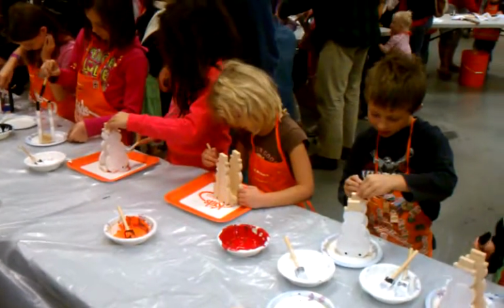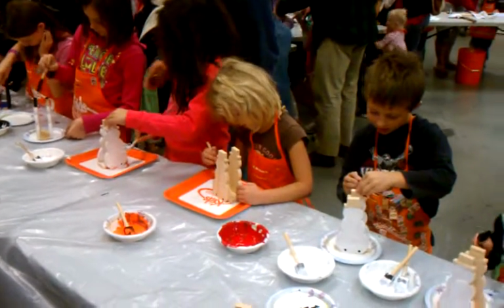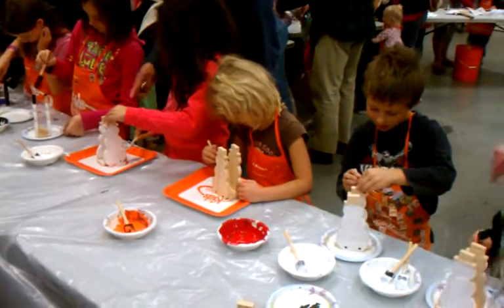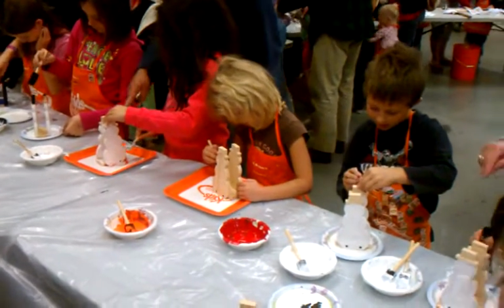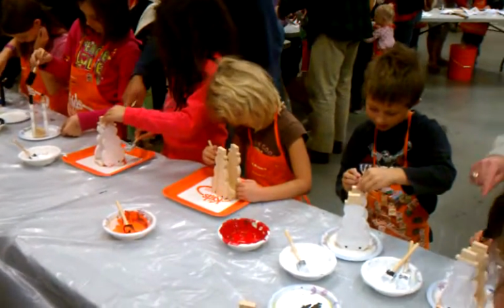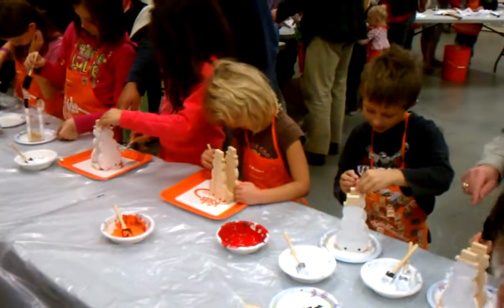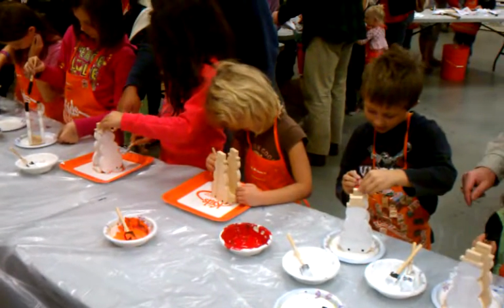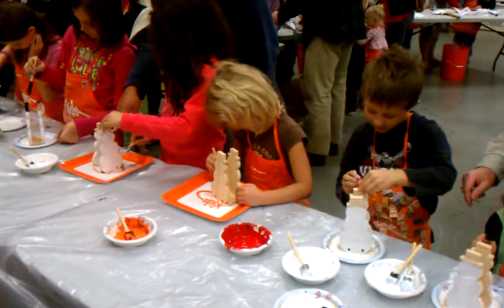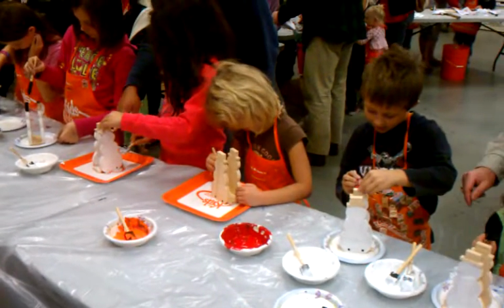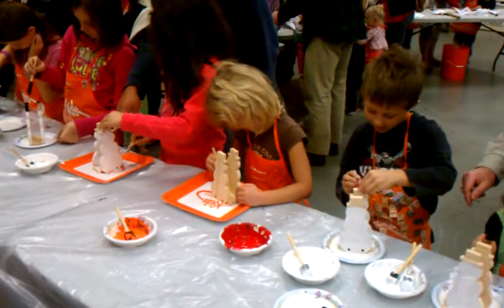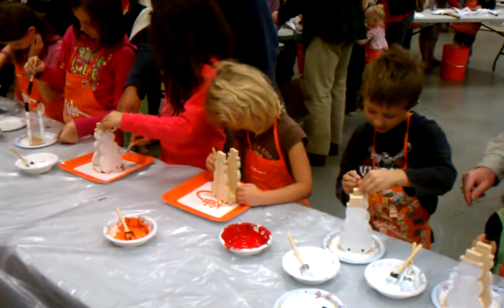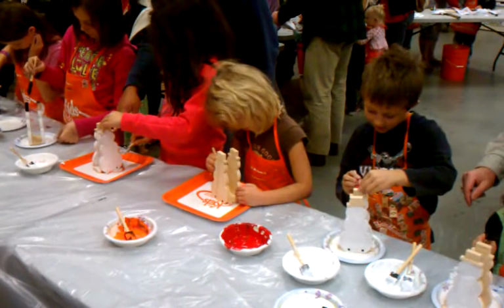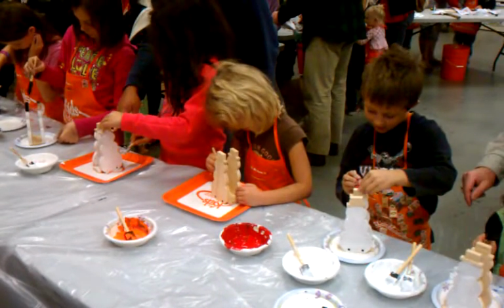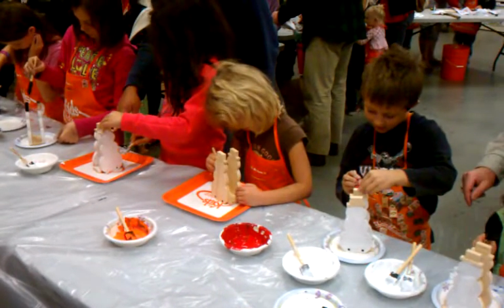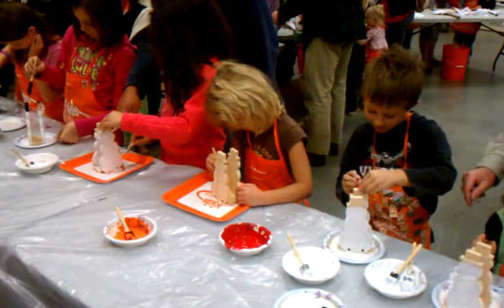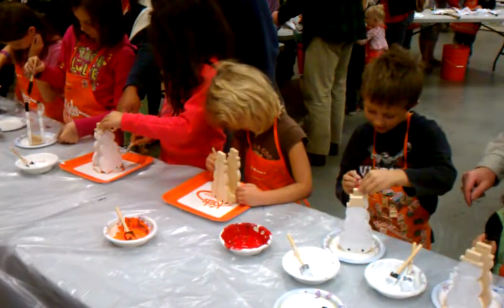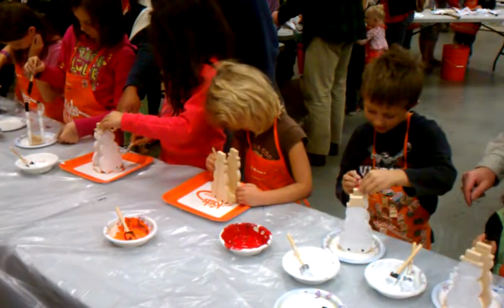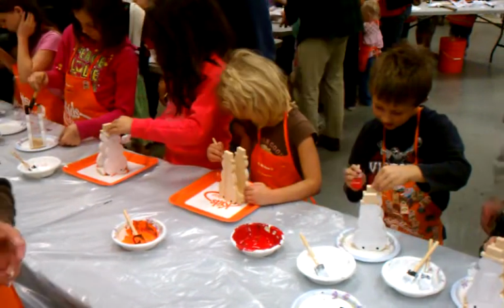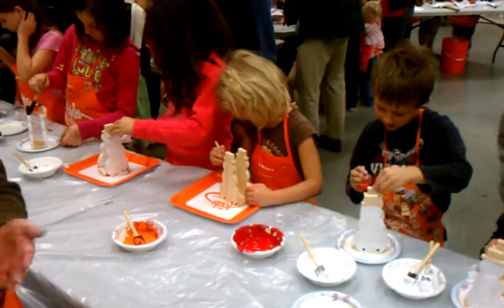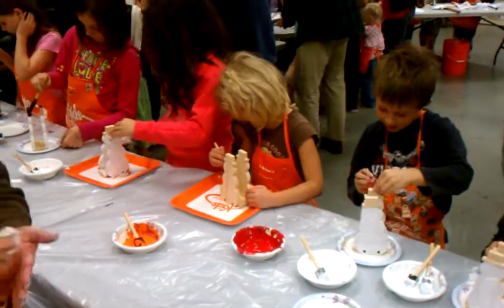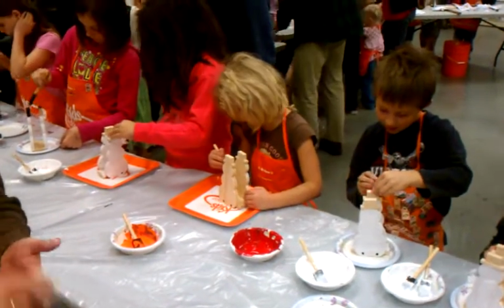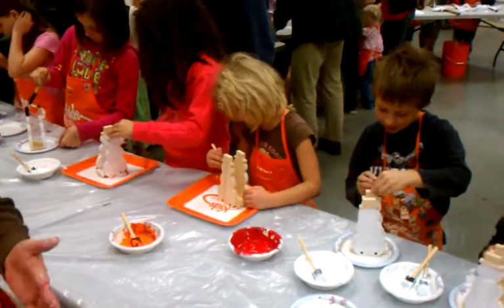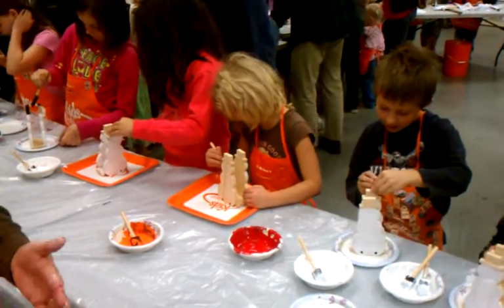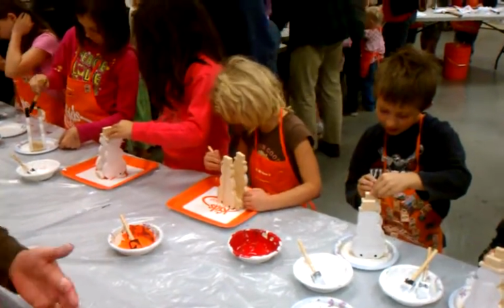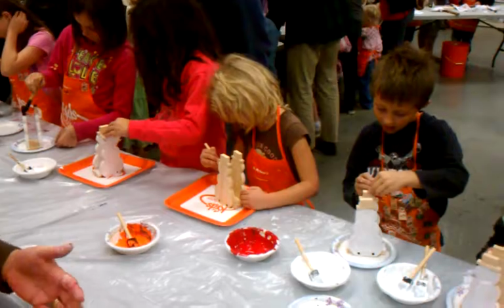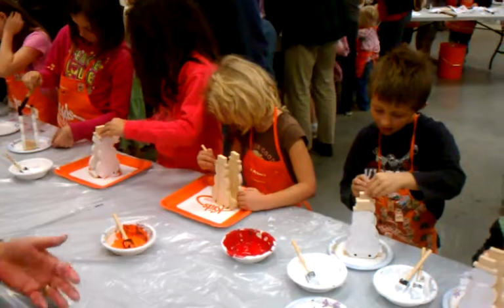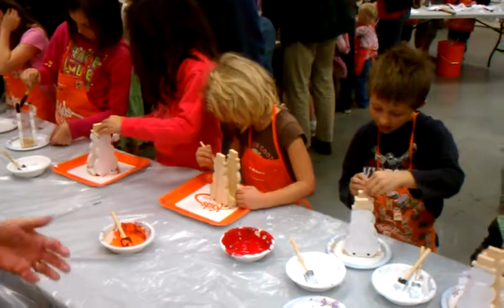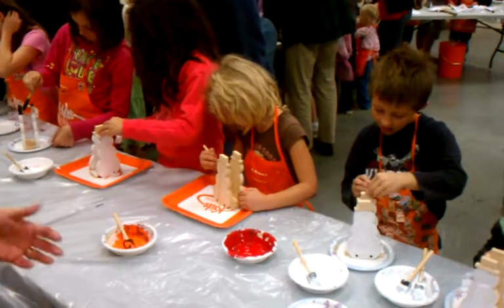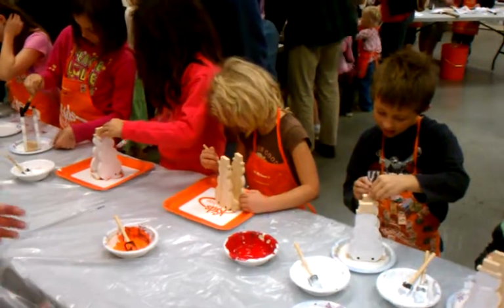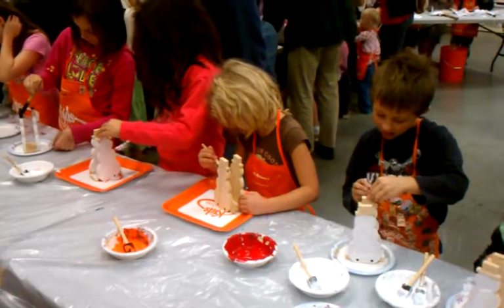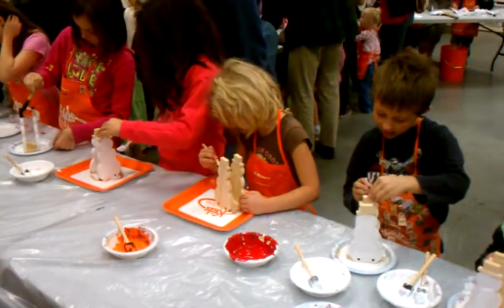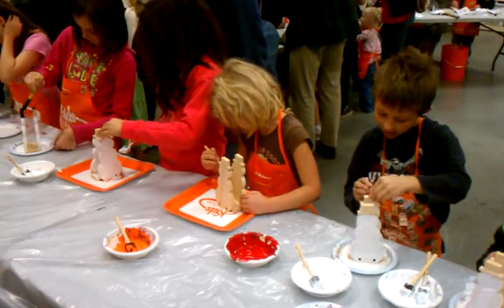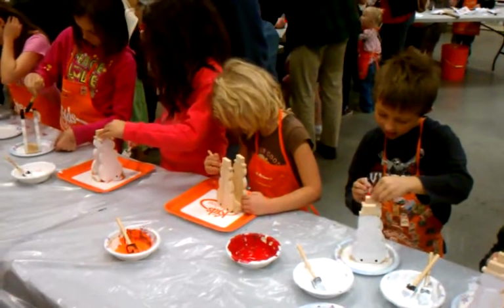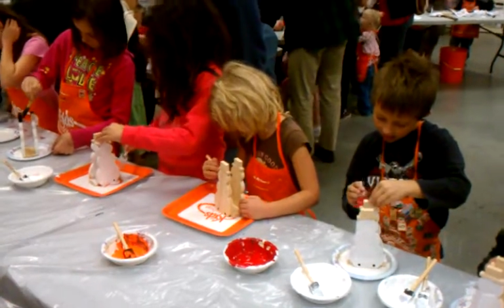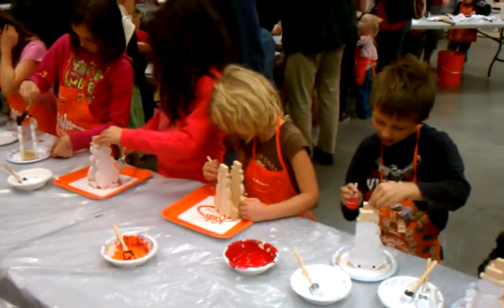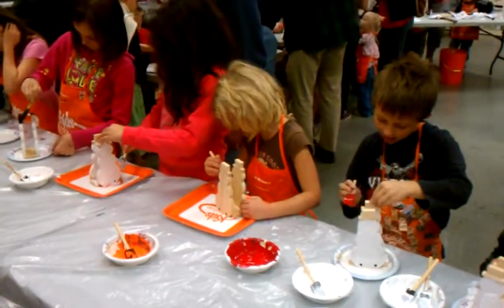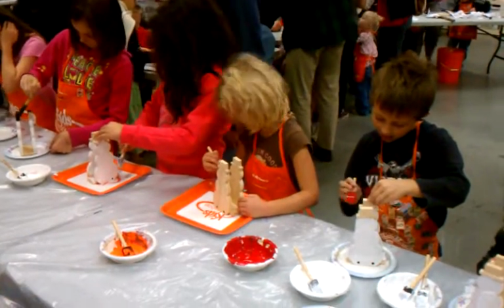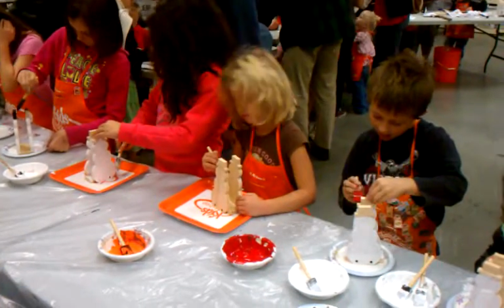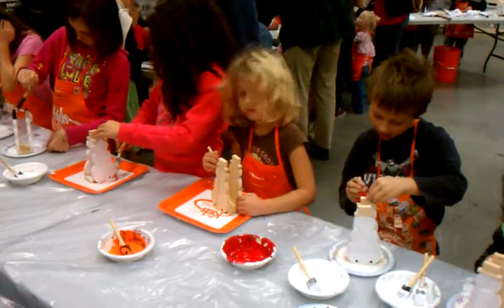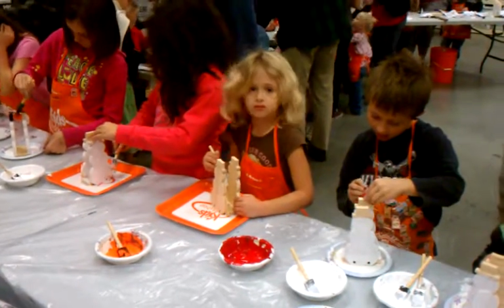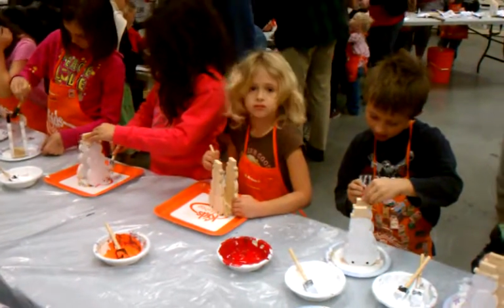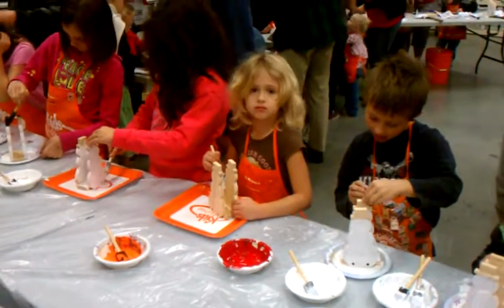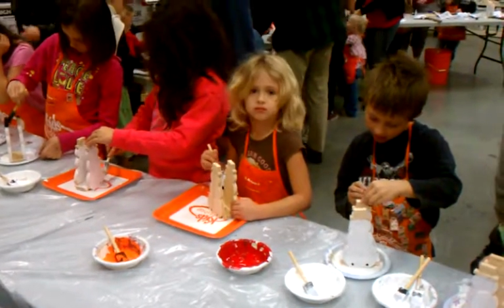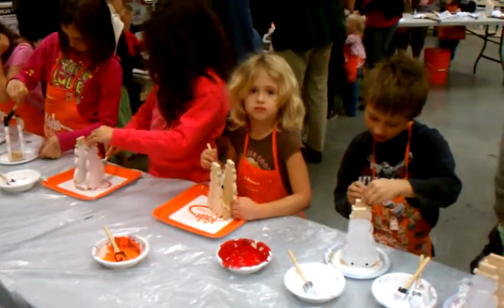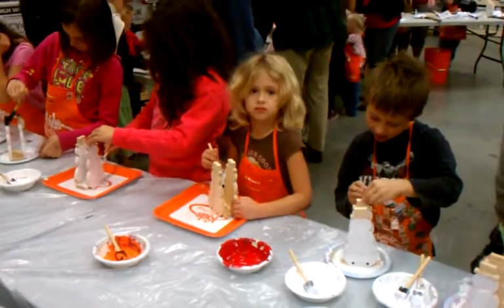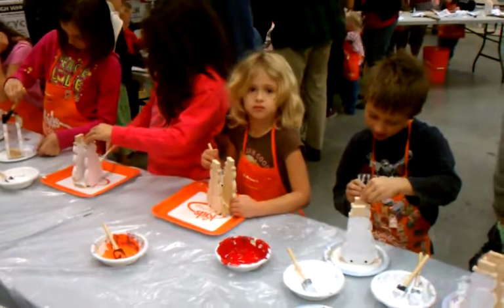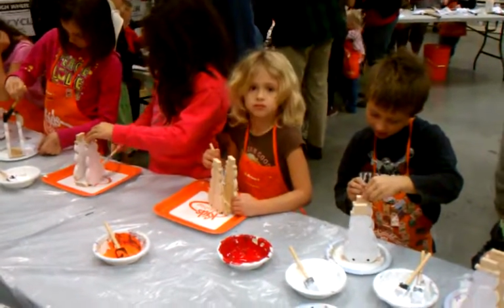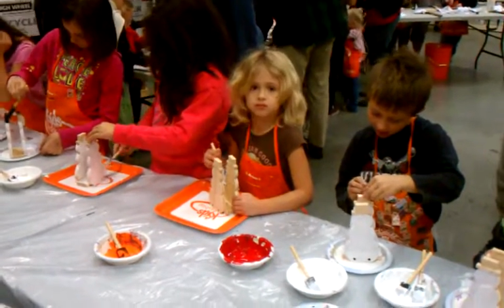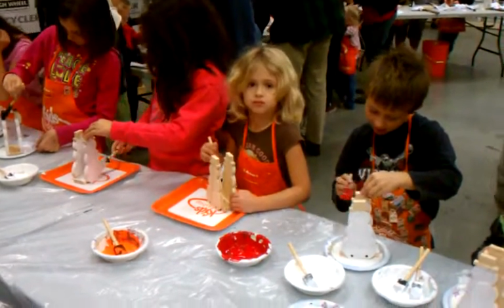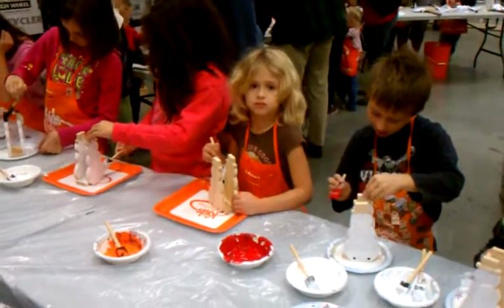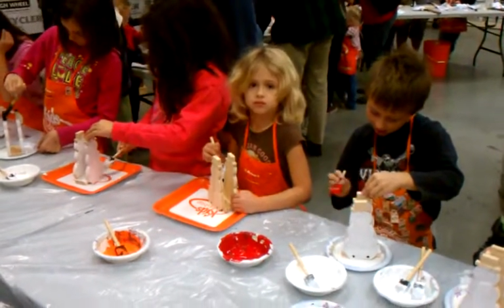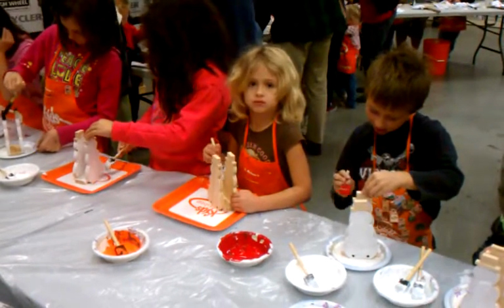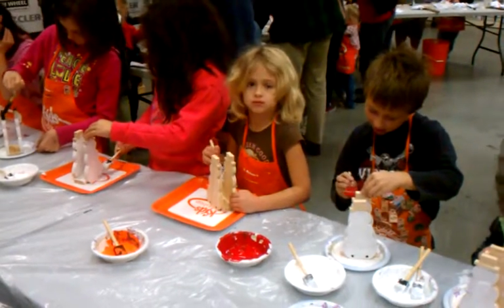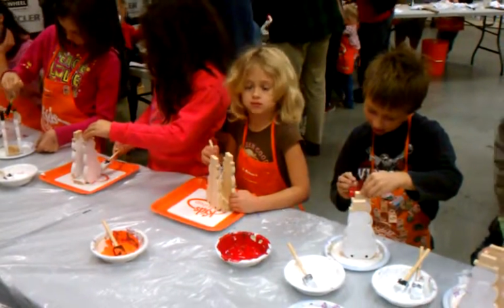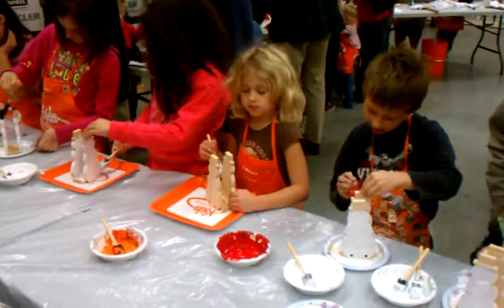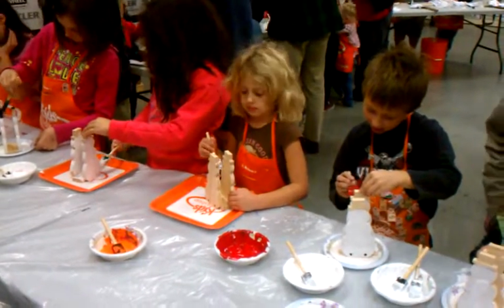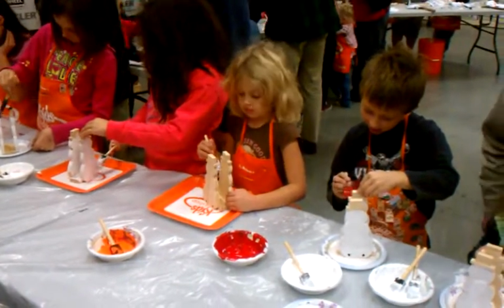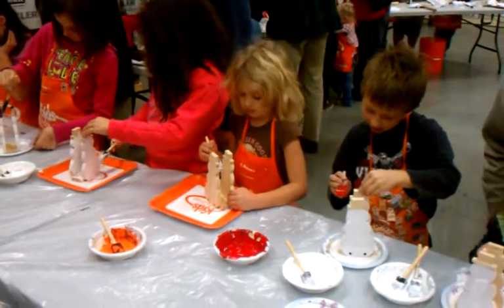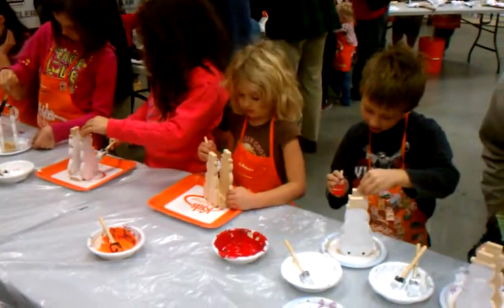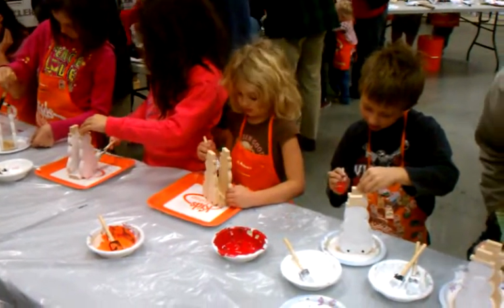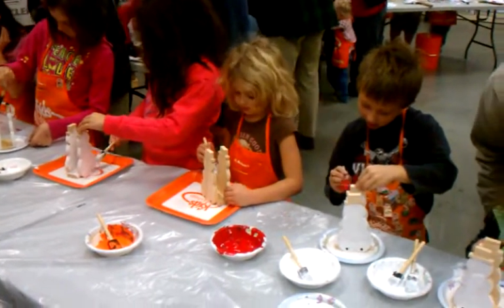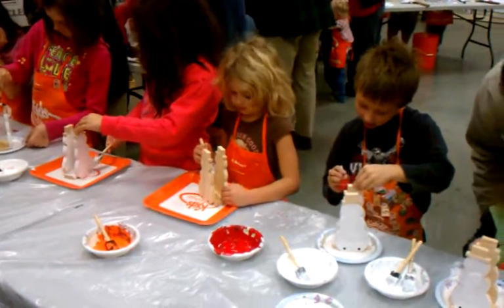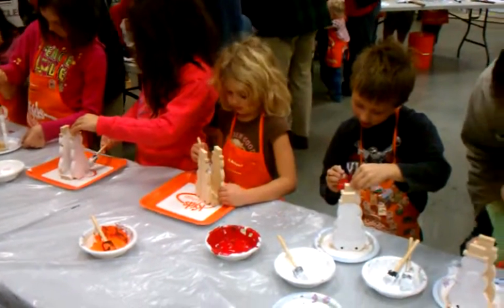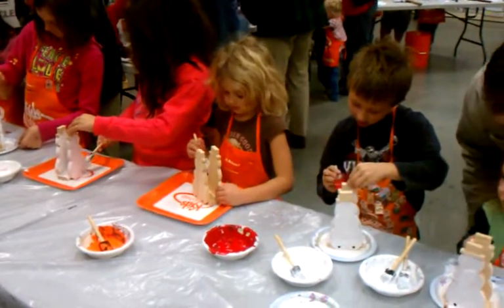What you doing, Eric? Look up. Let me see. There you go. It's you. I can tell it's you.